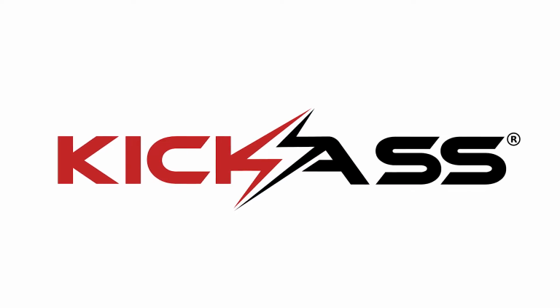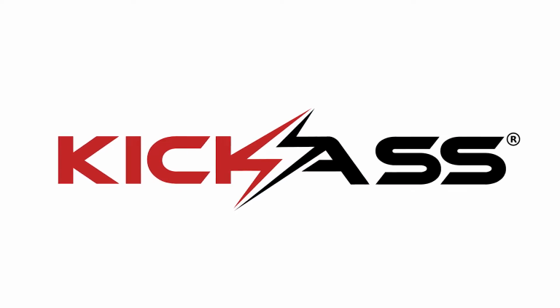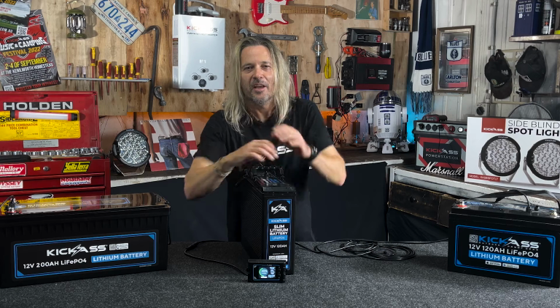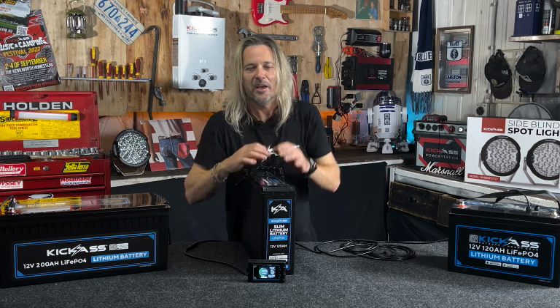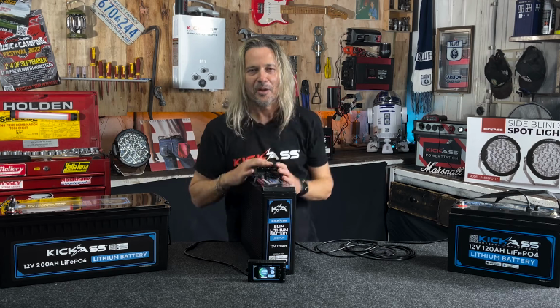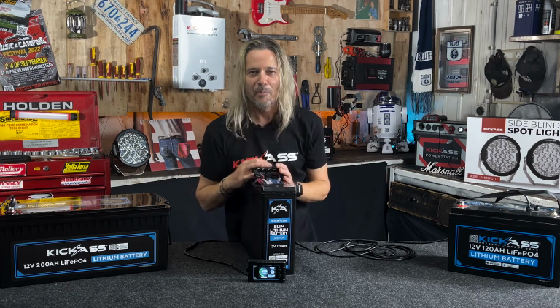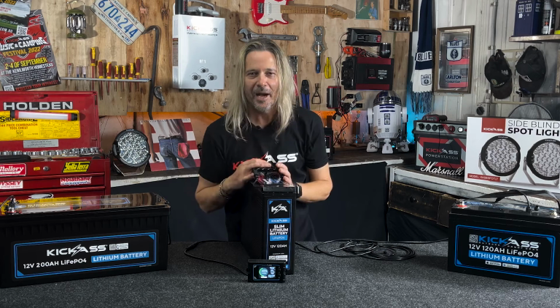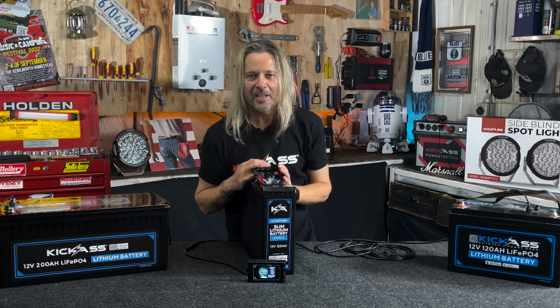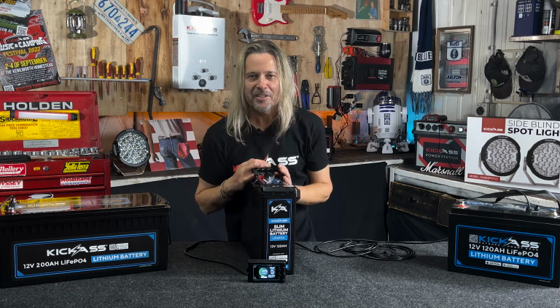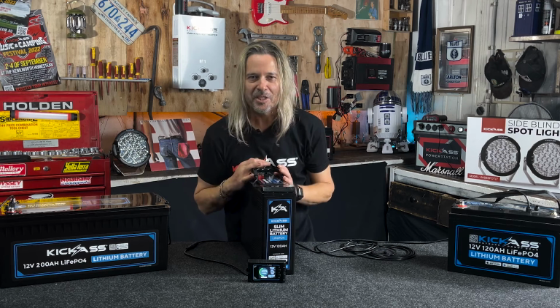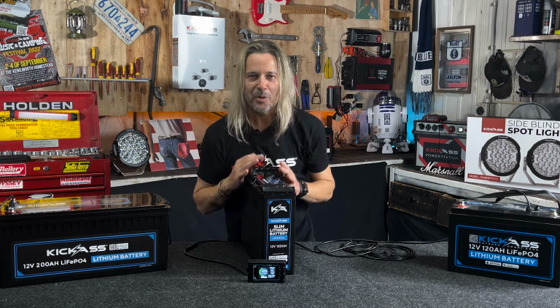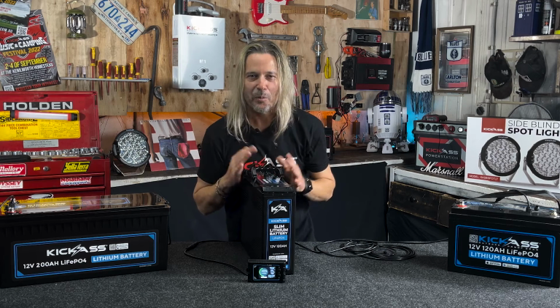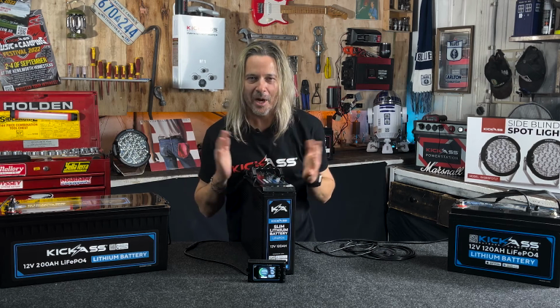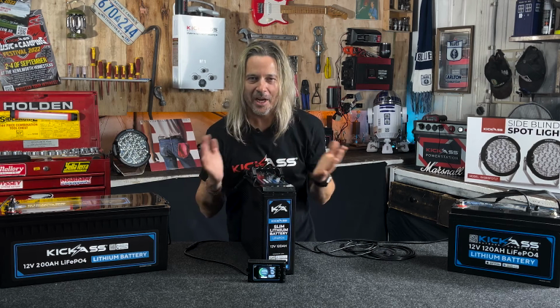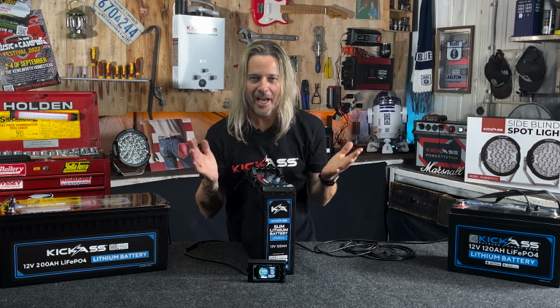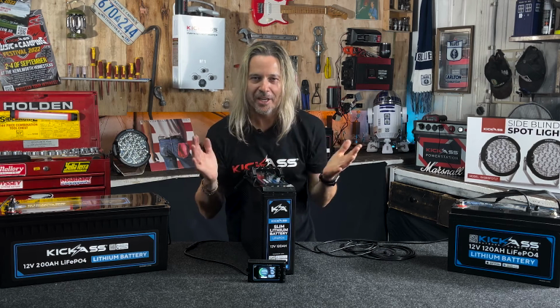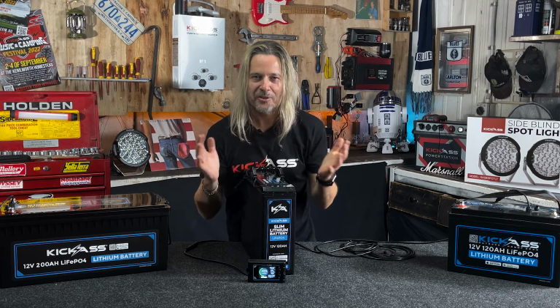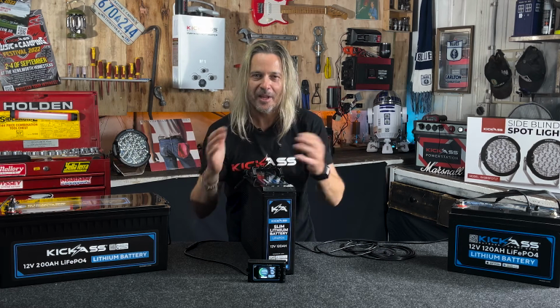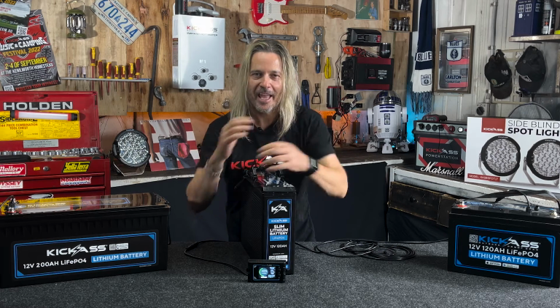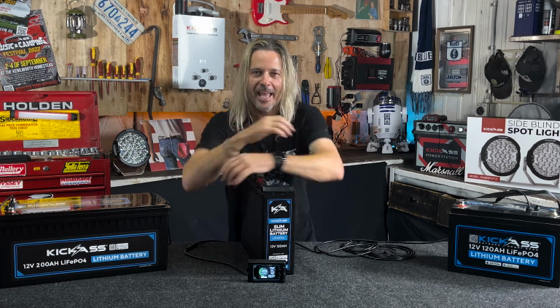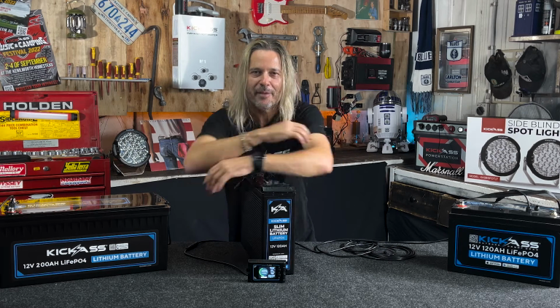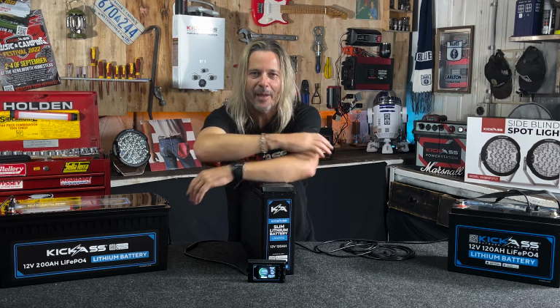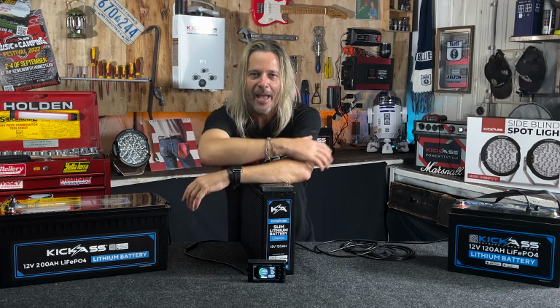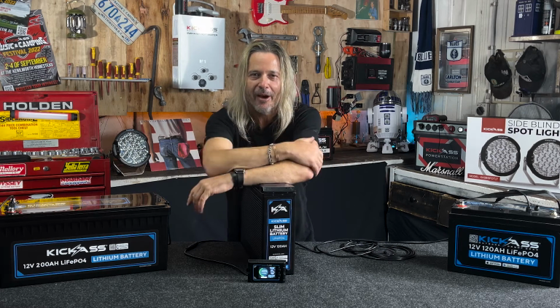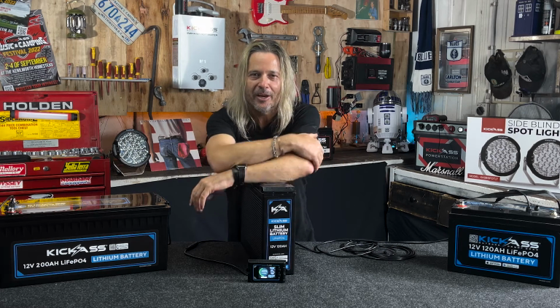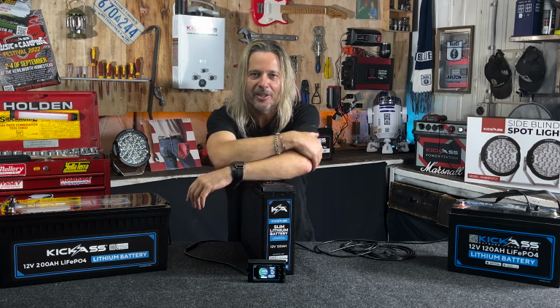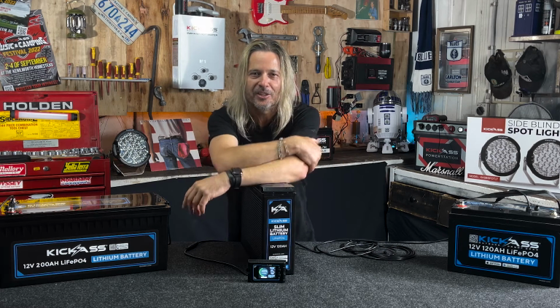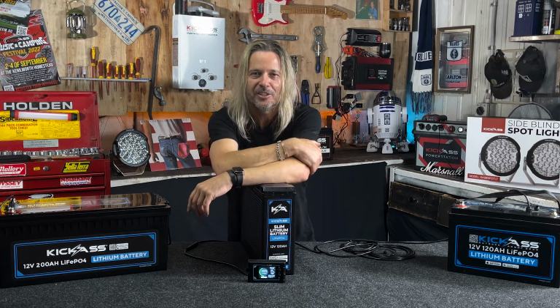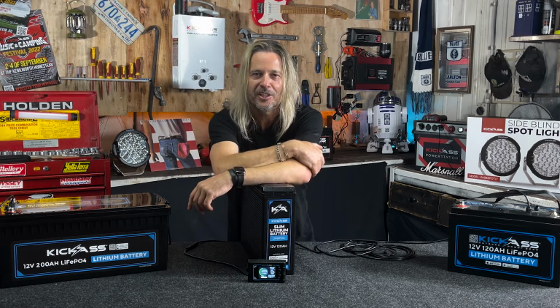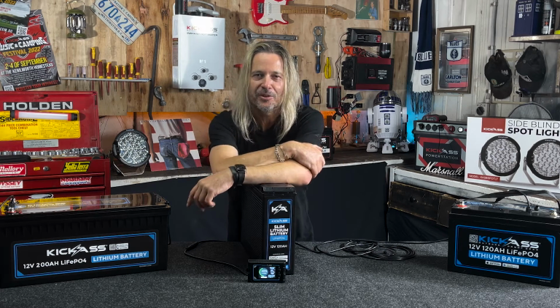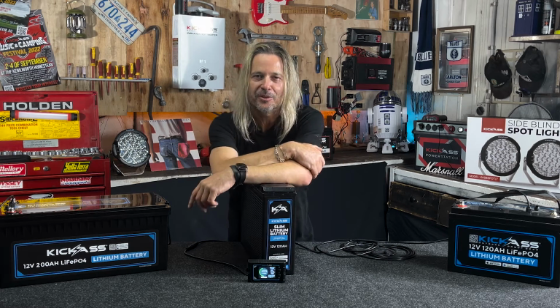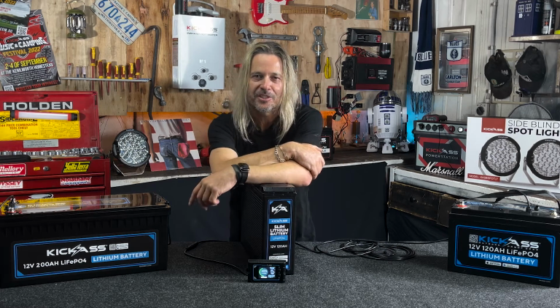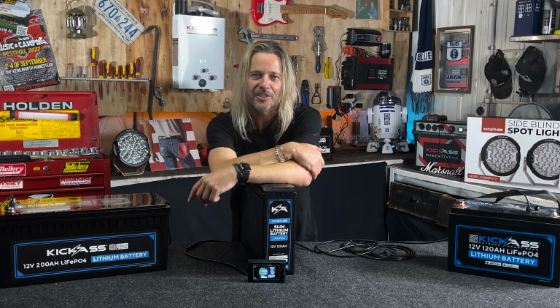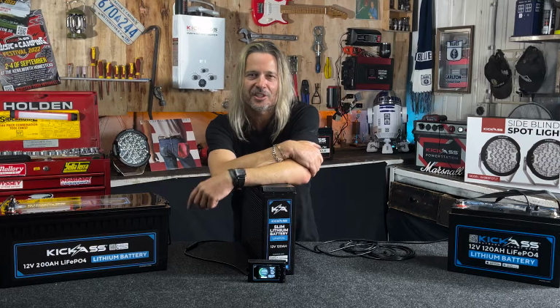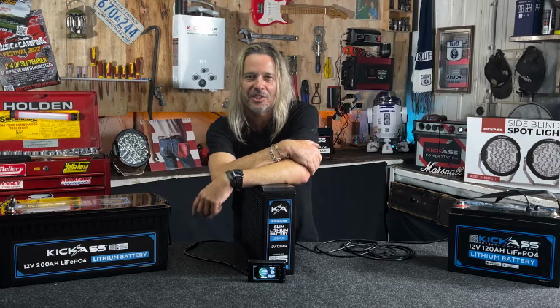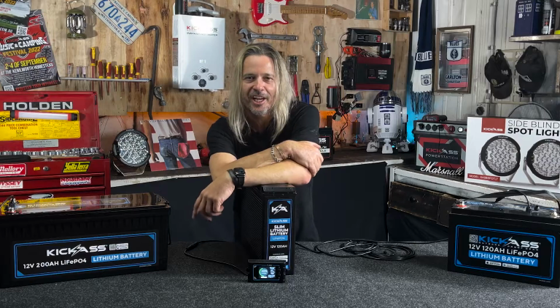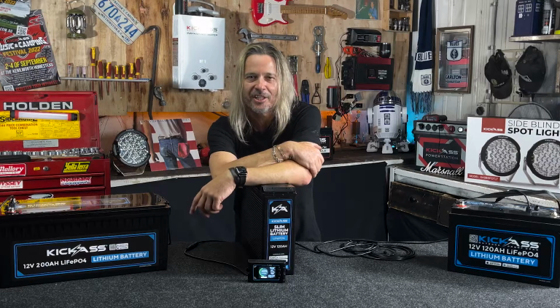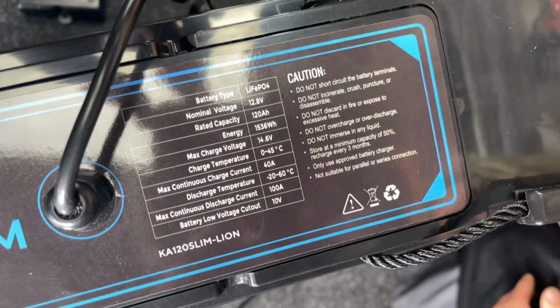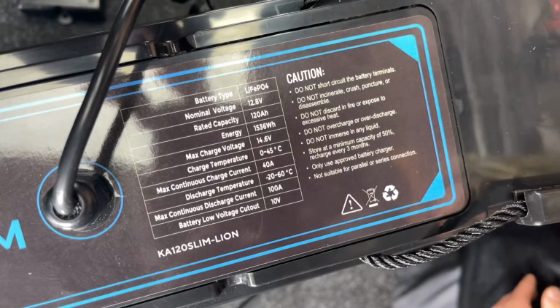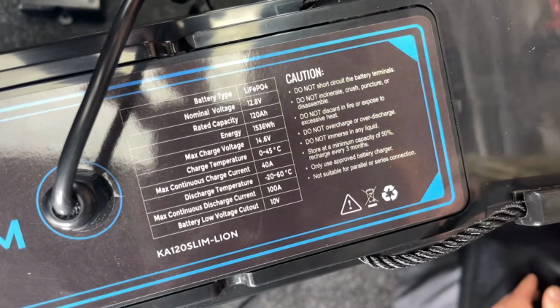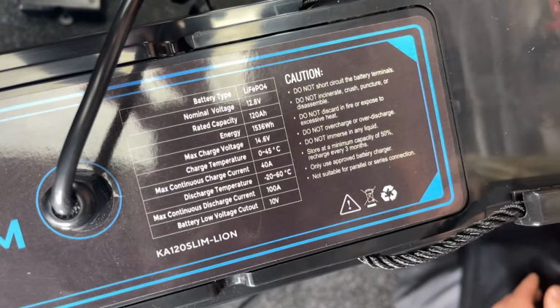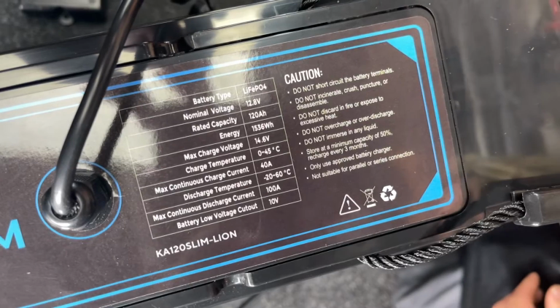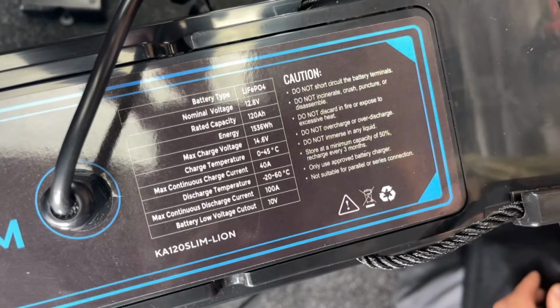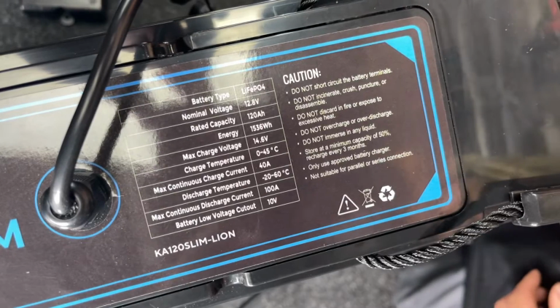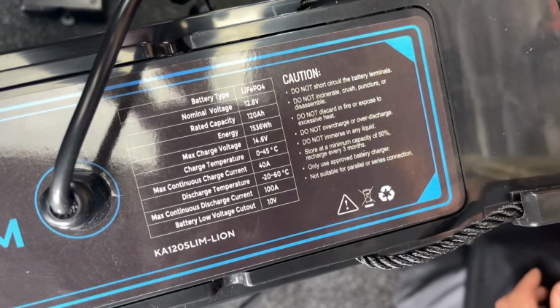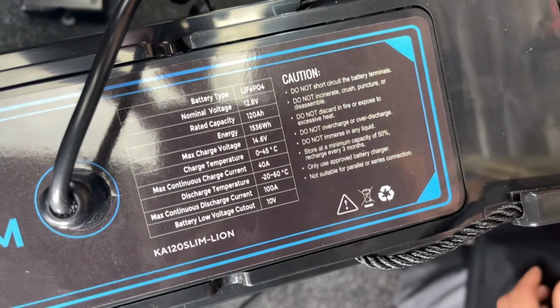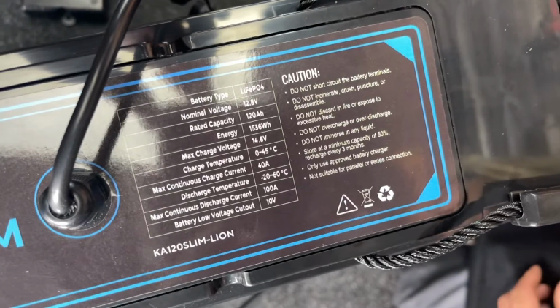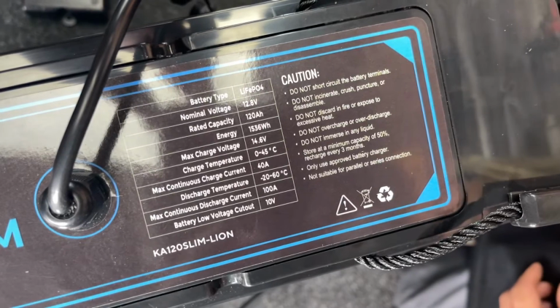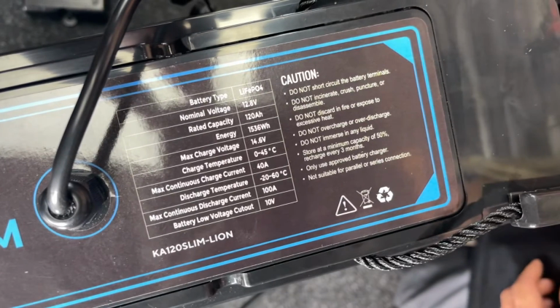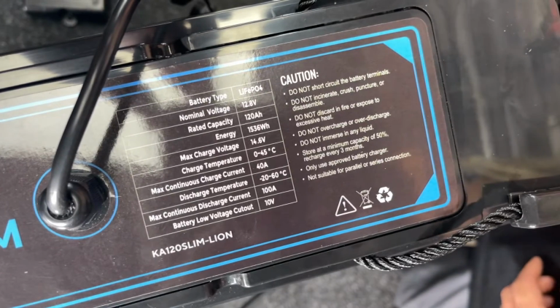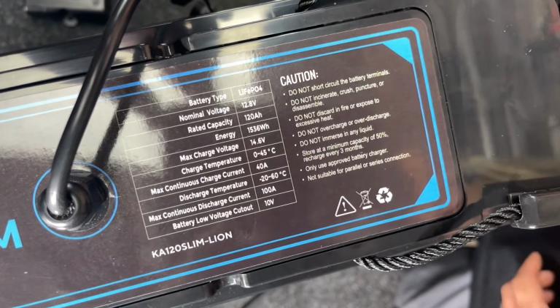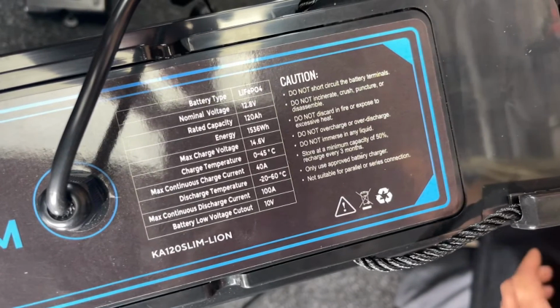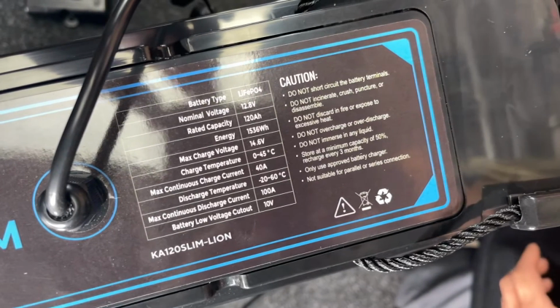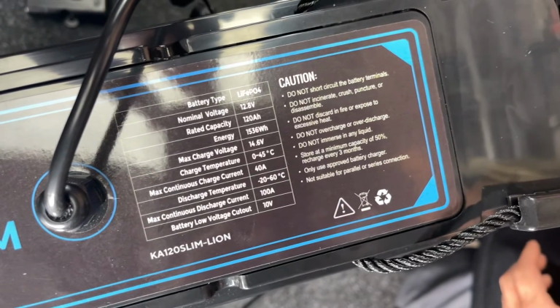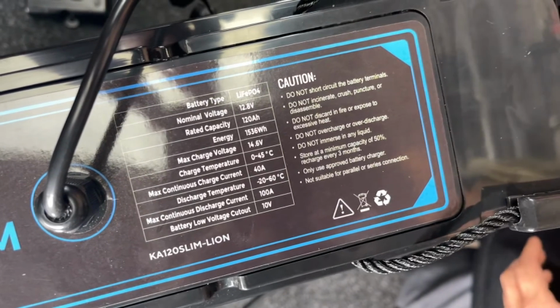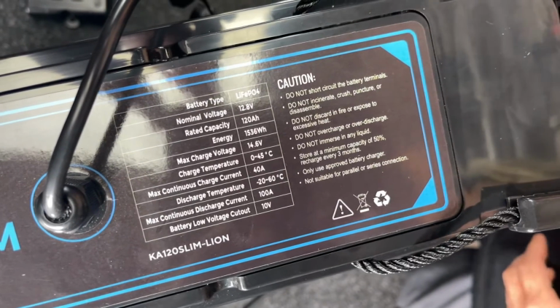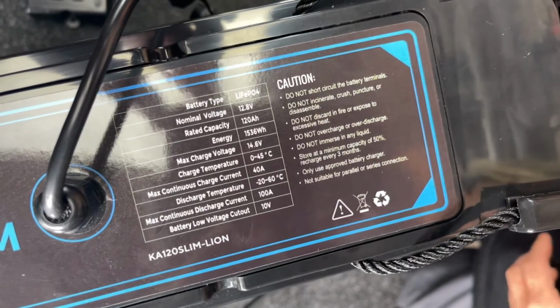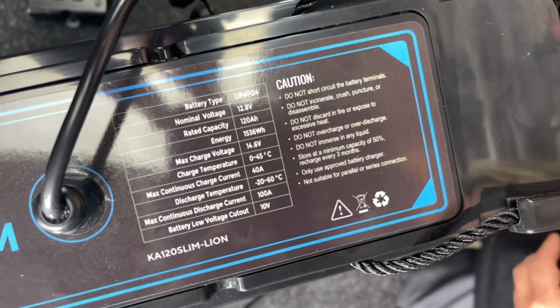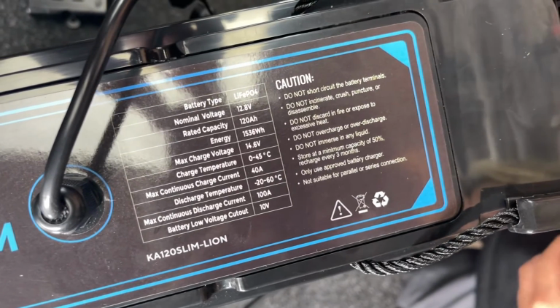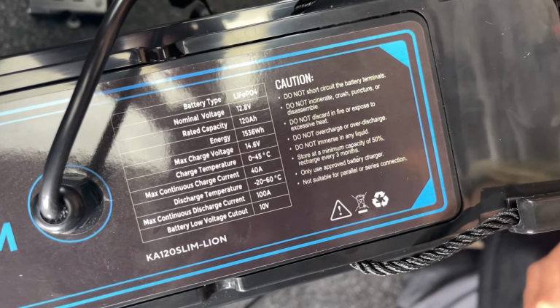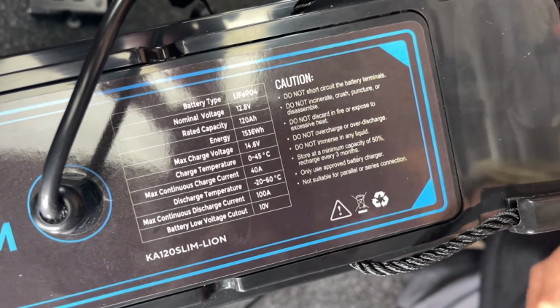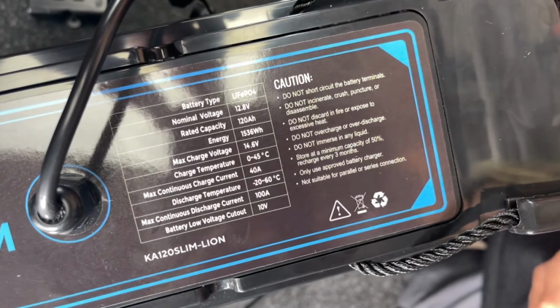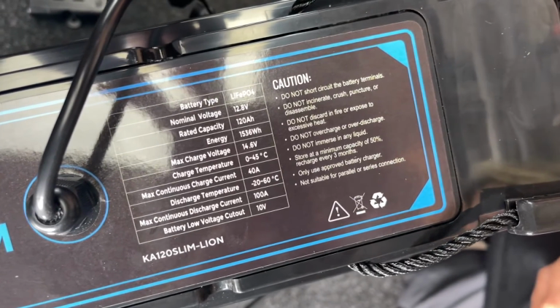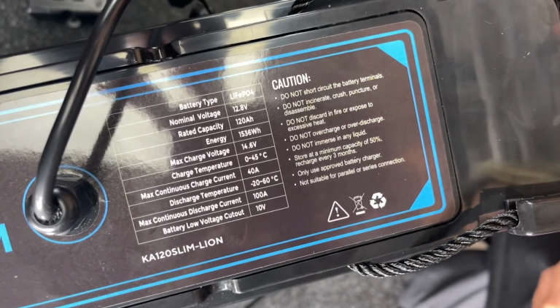An amazing 100 amp hour continuous discharge rate. 40 amp hour charging input.